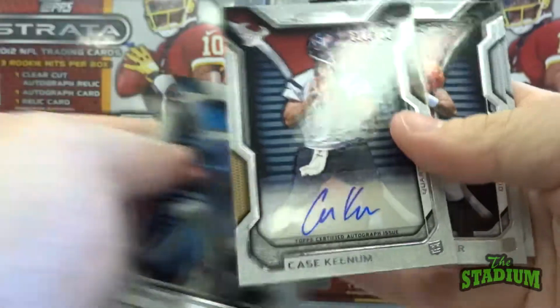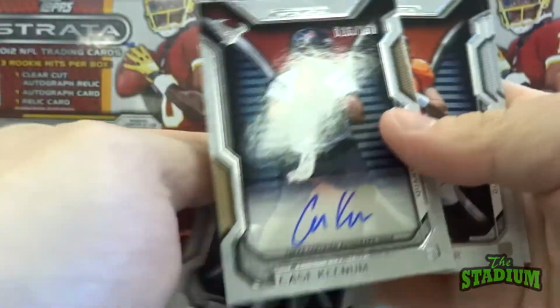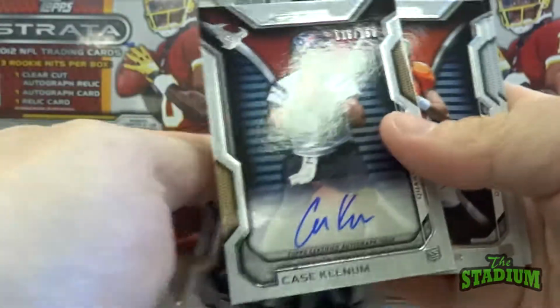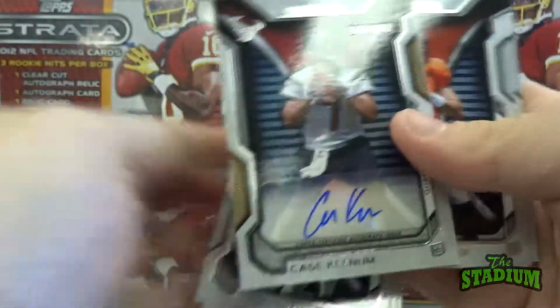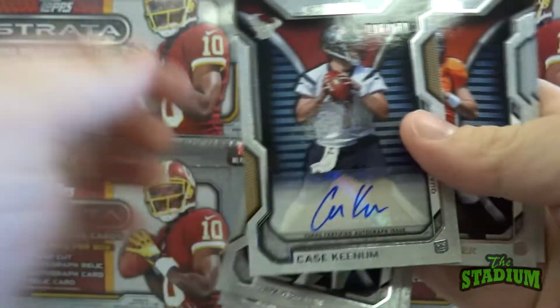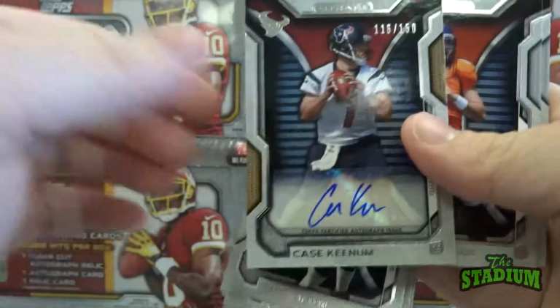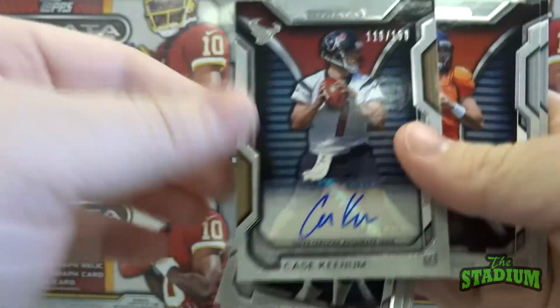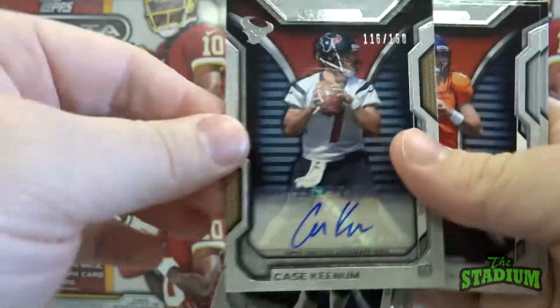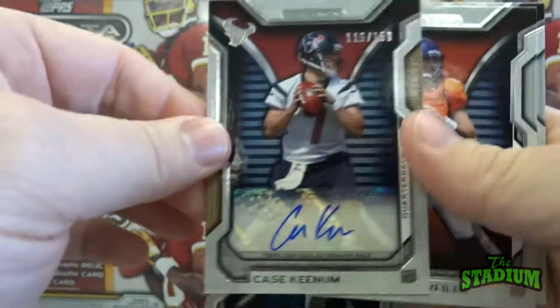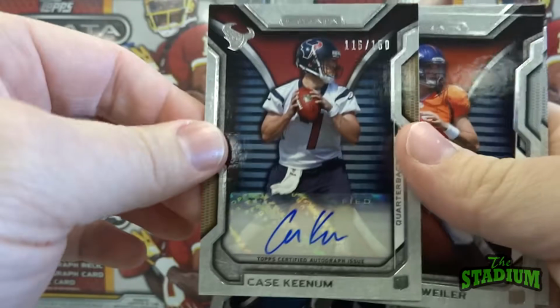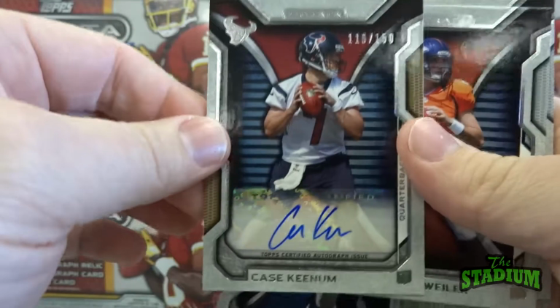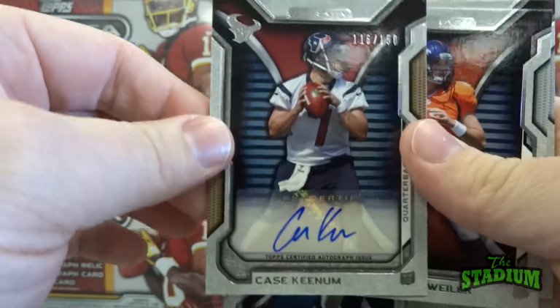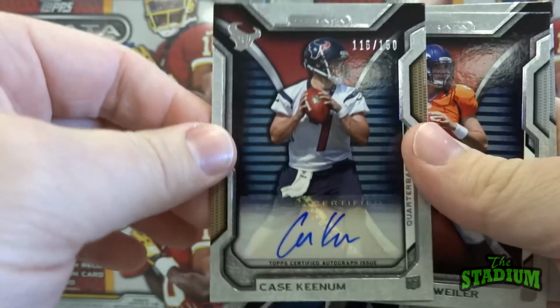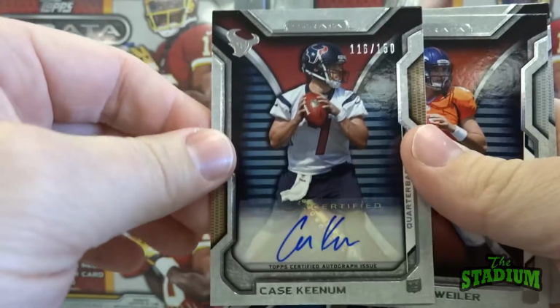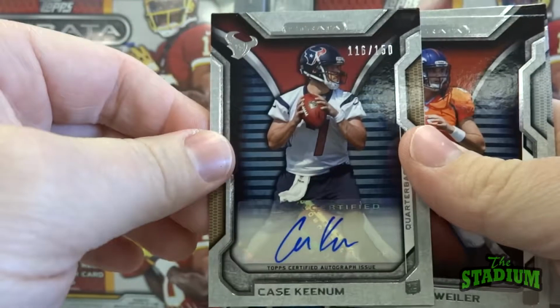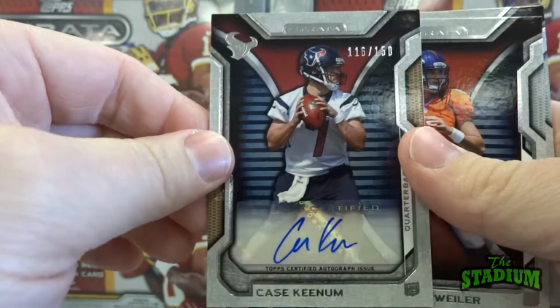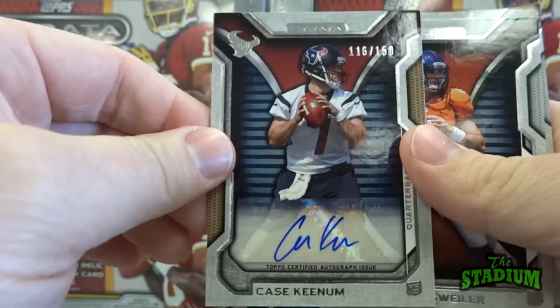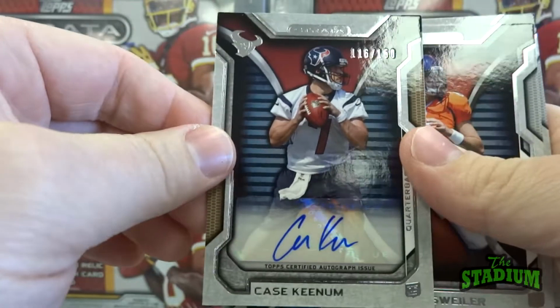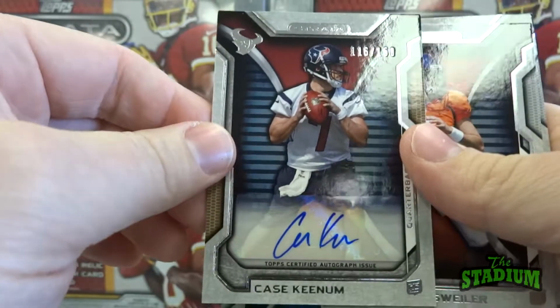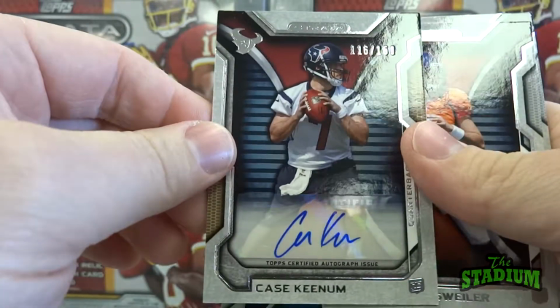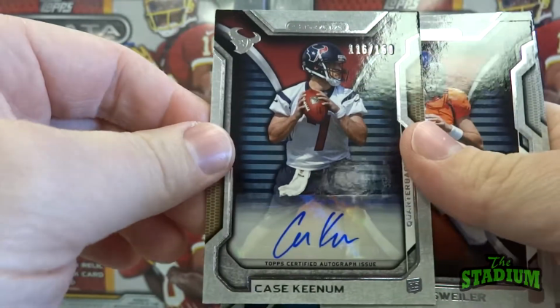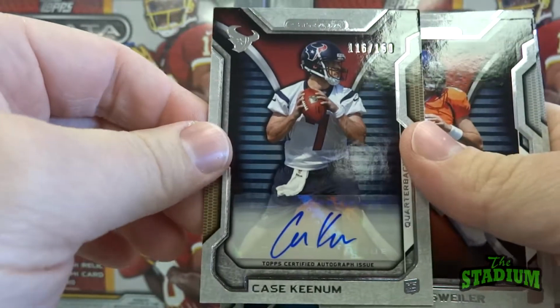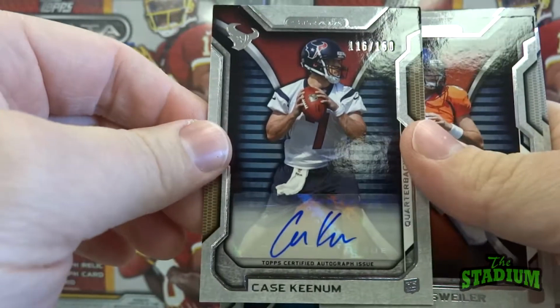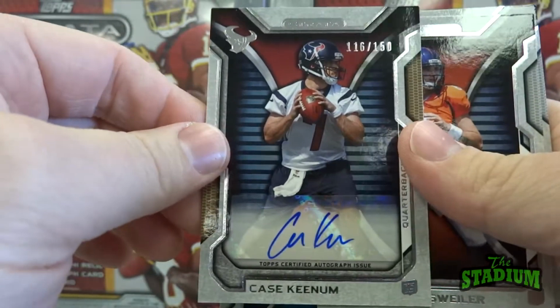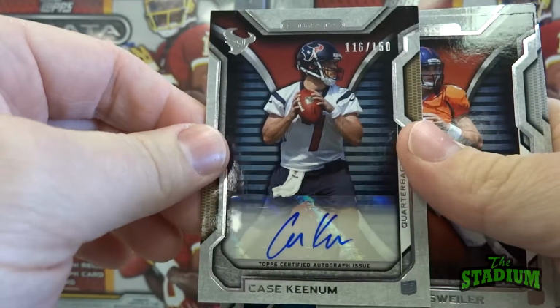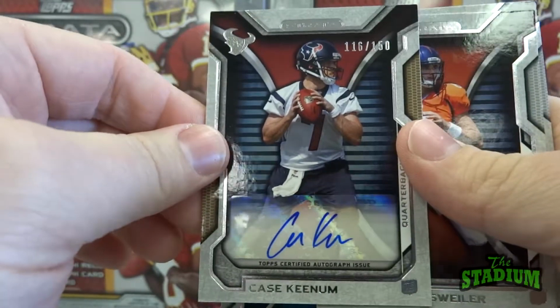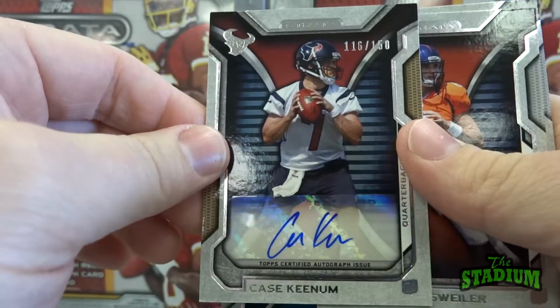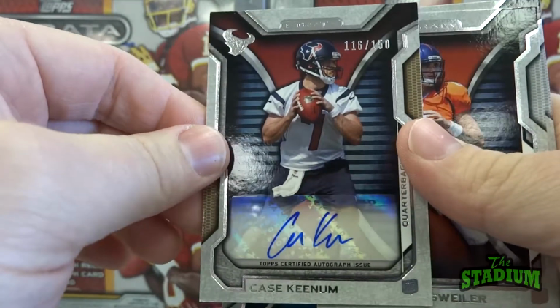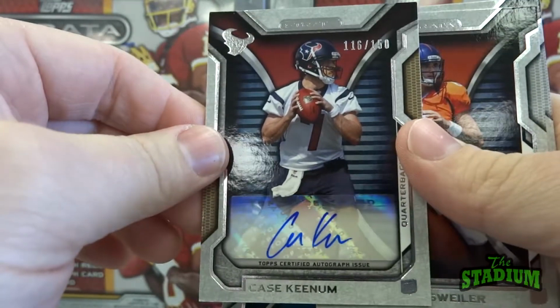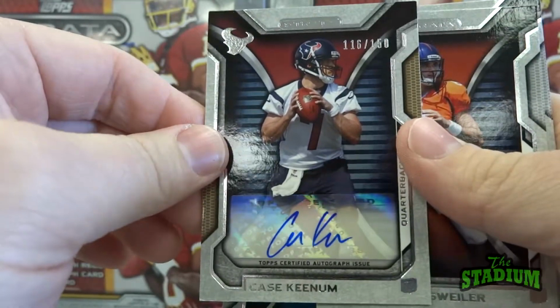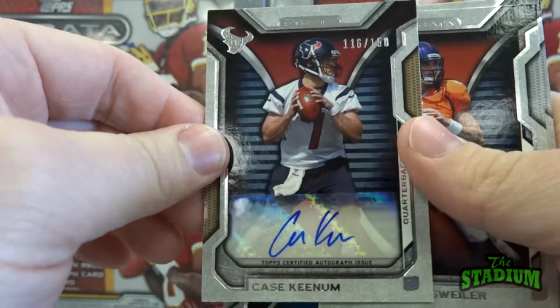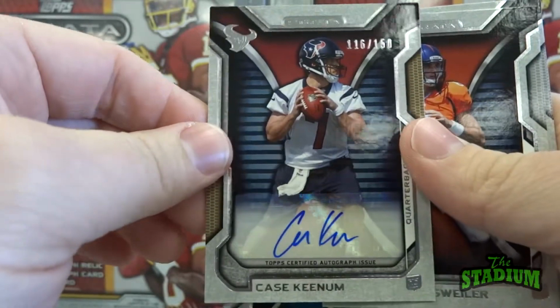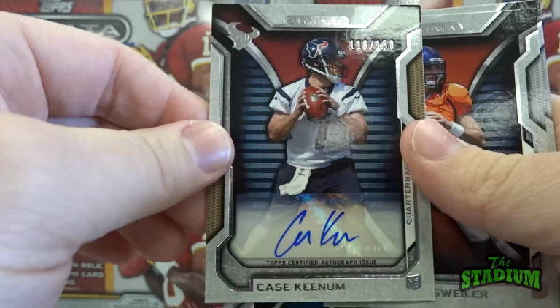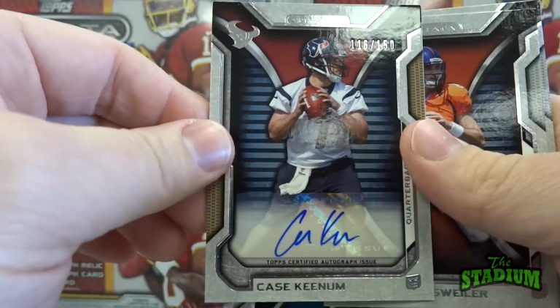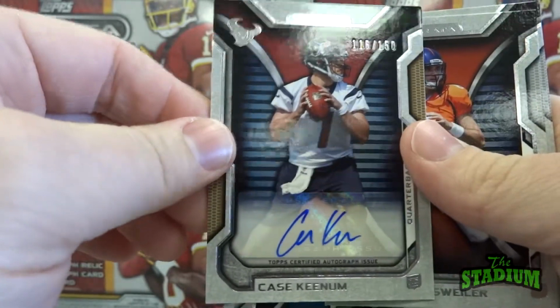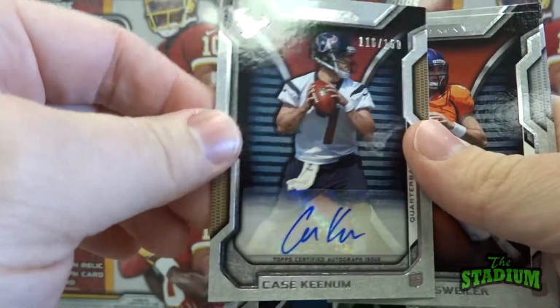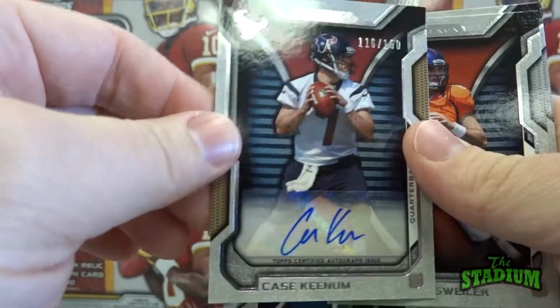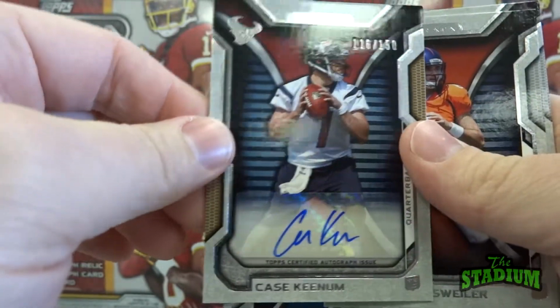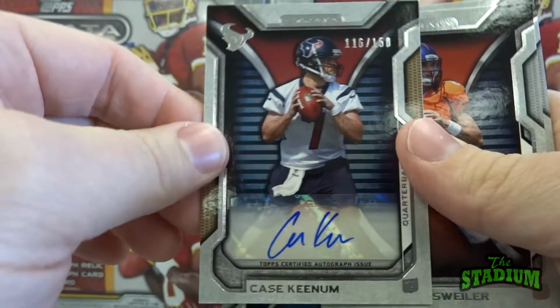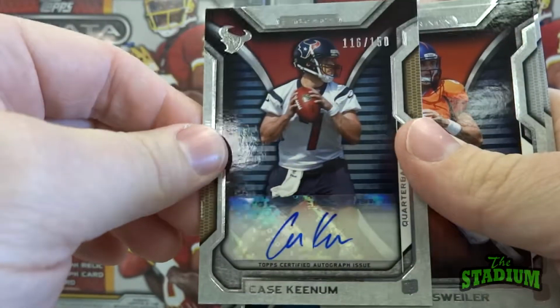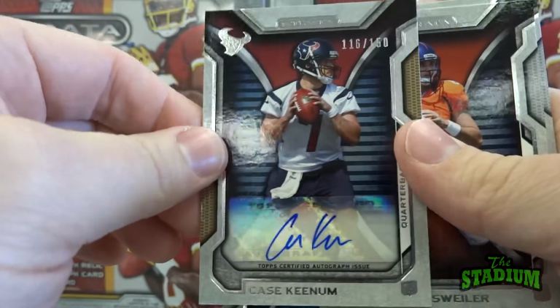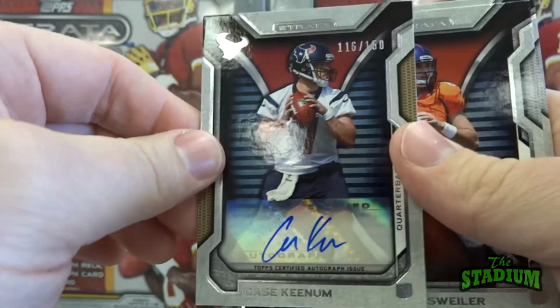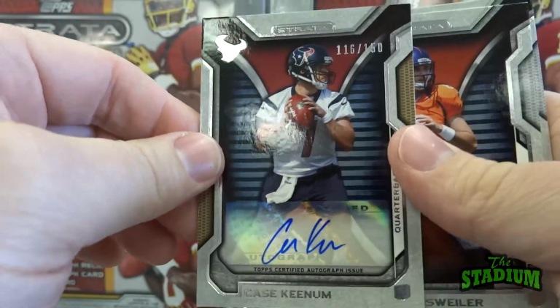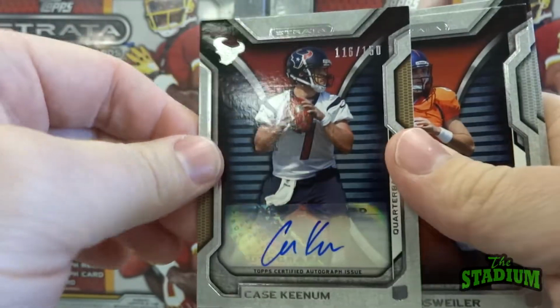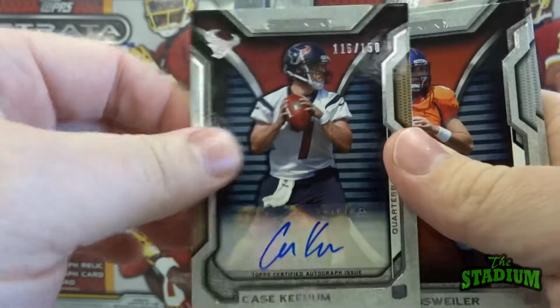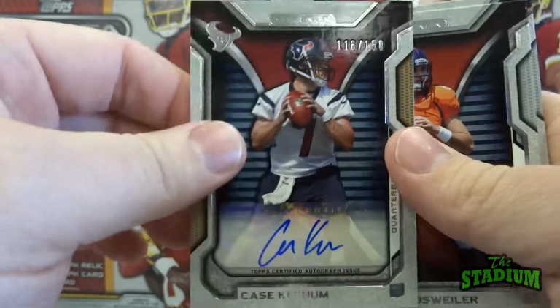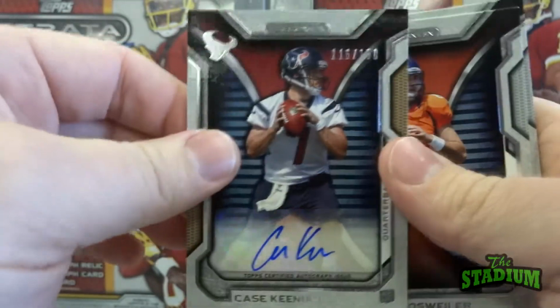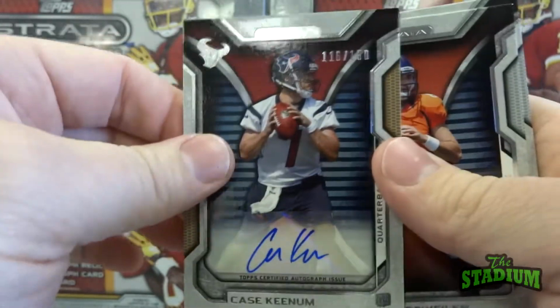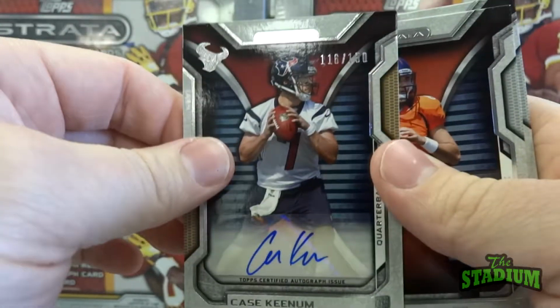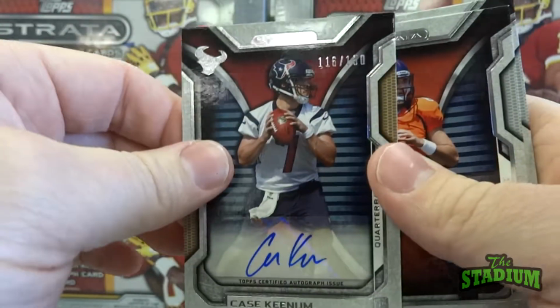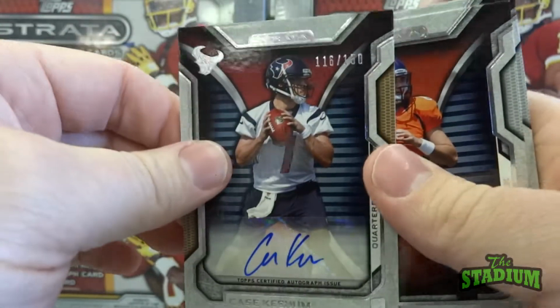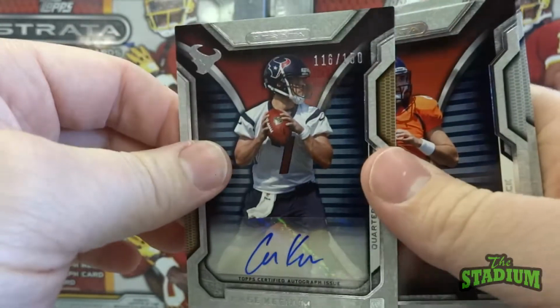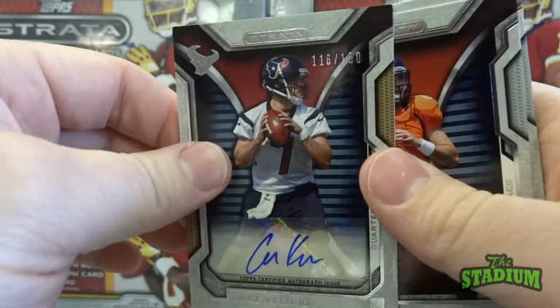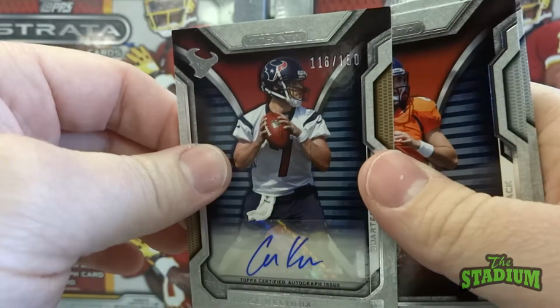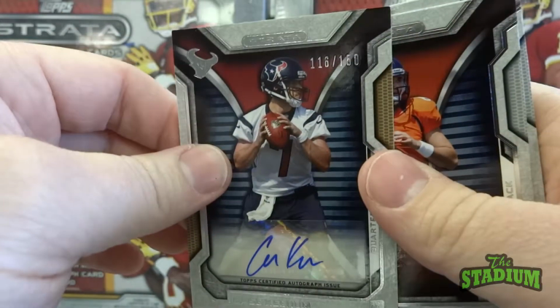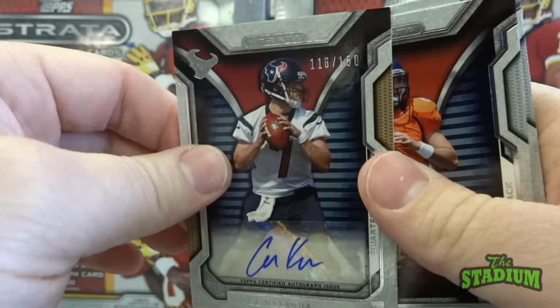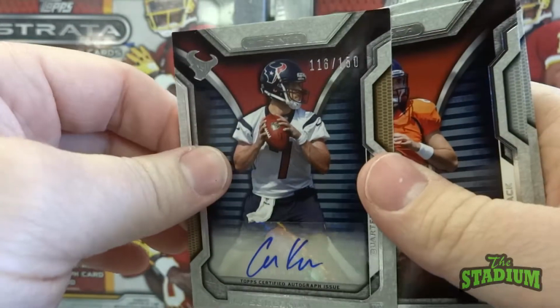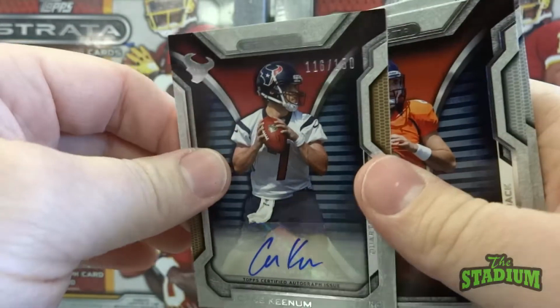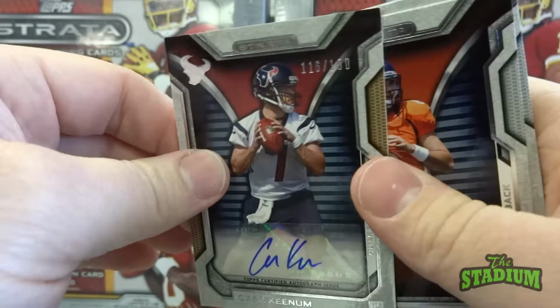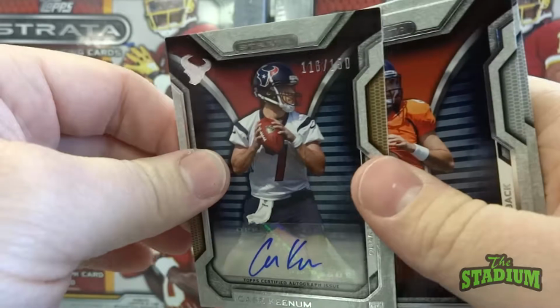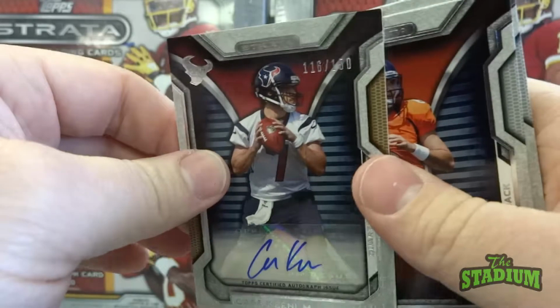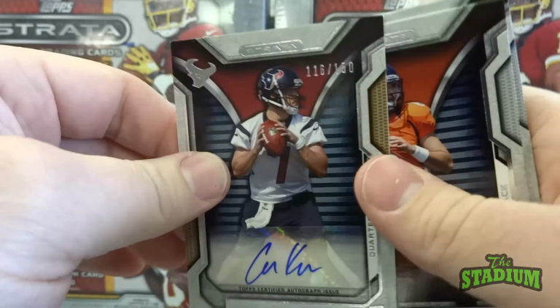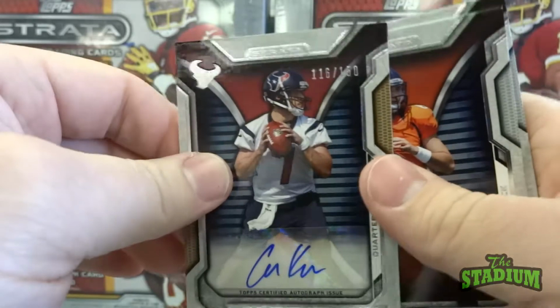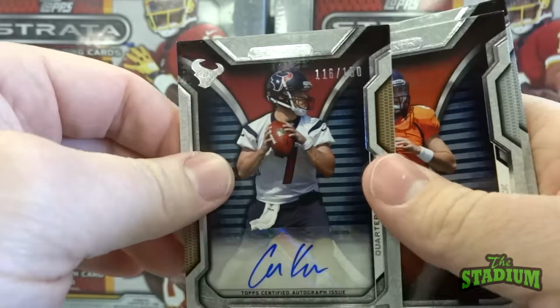And there's our third hit — an autographed card of Case Keenum, numbered out of 150.